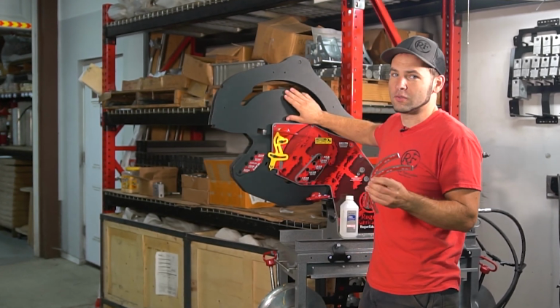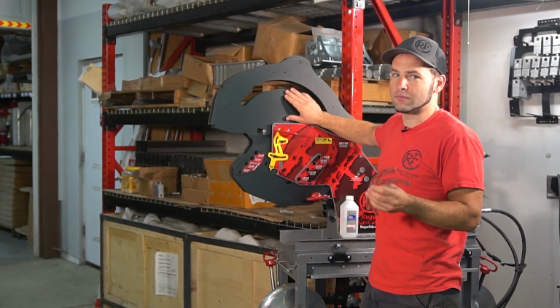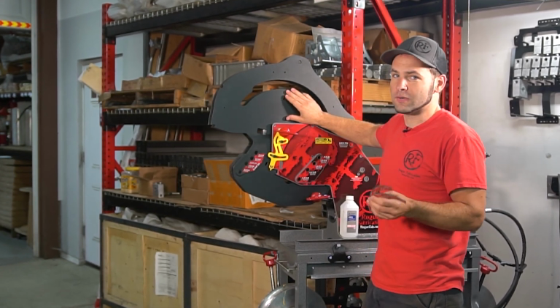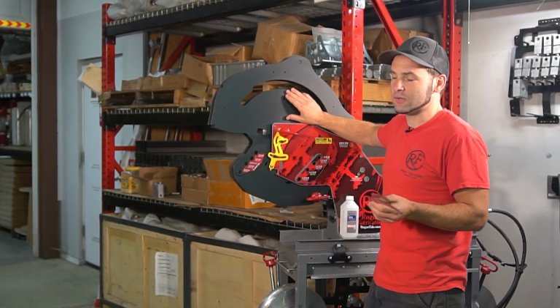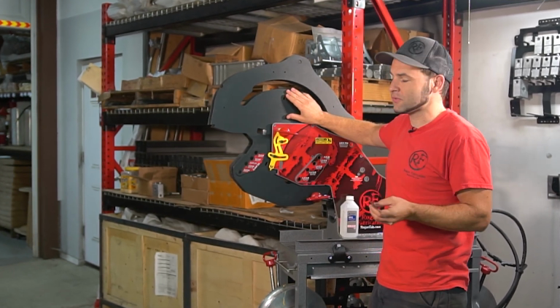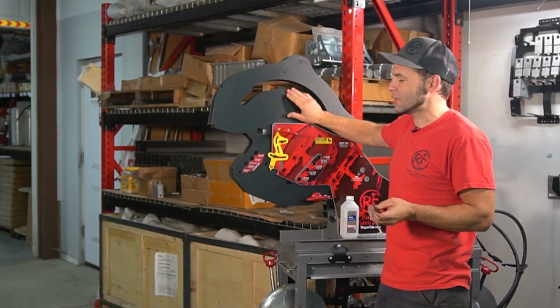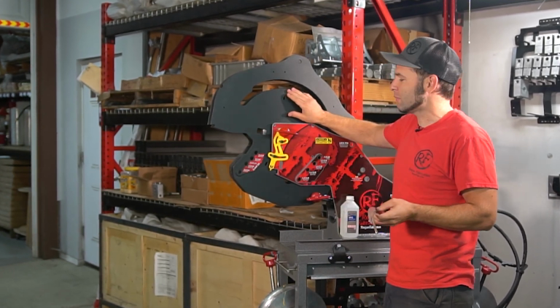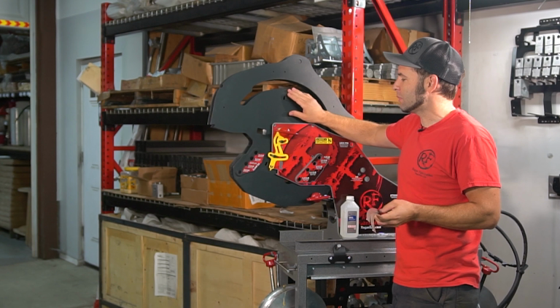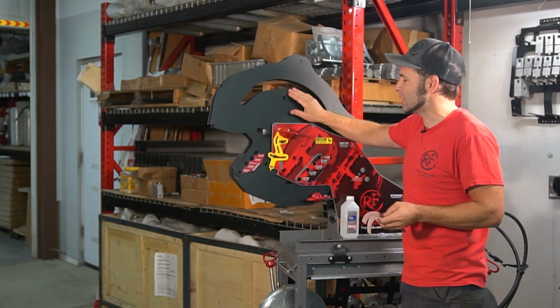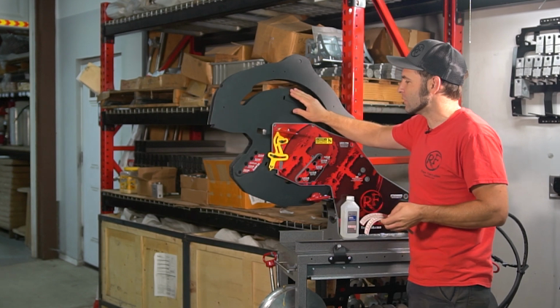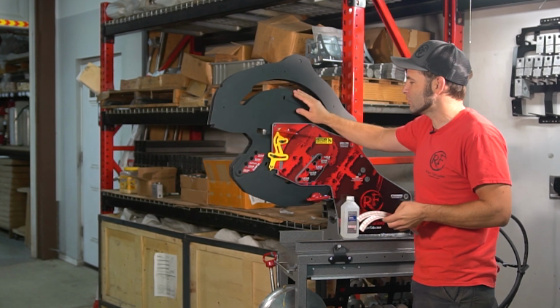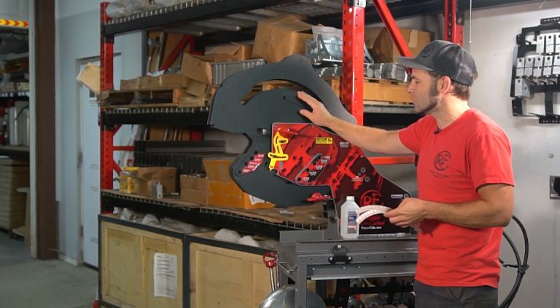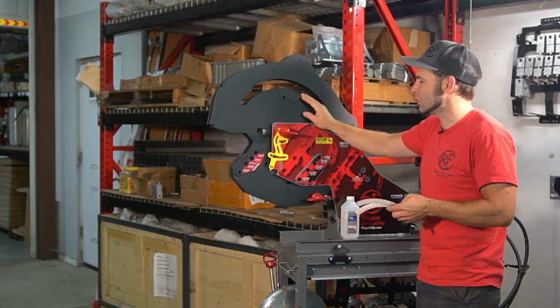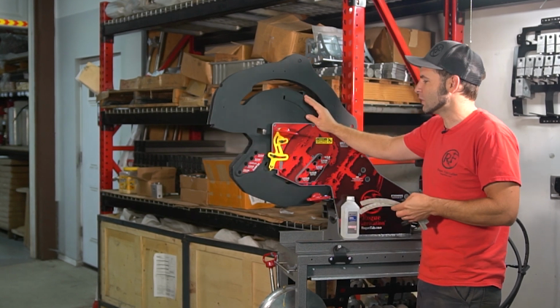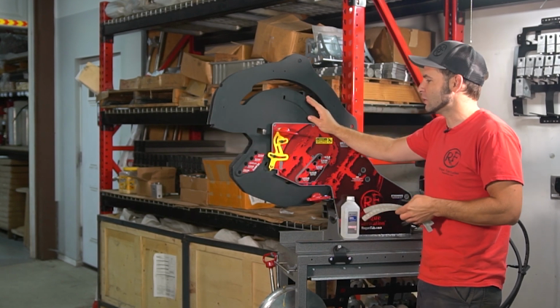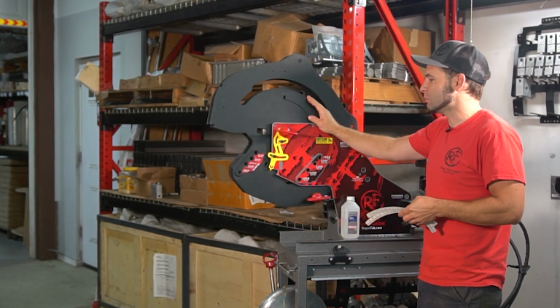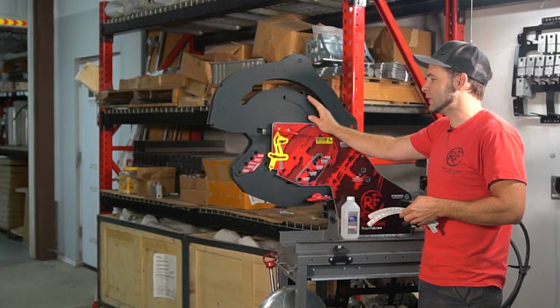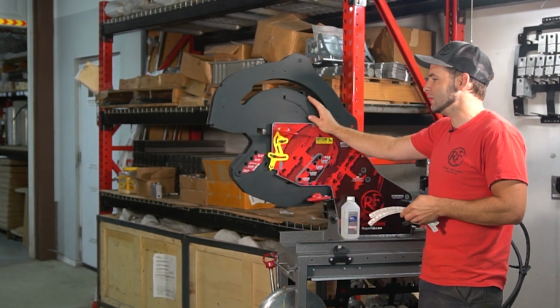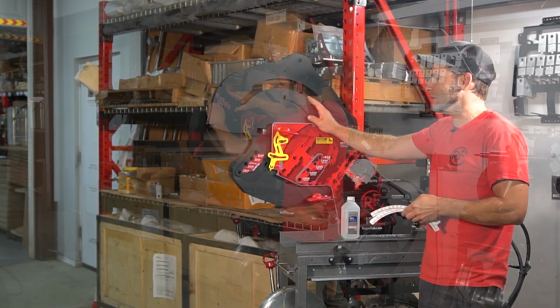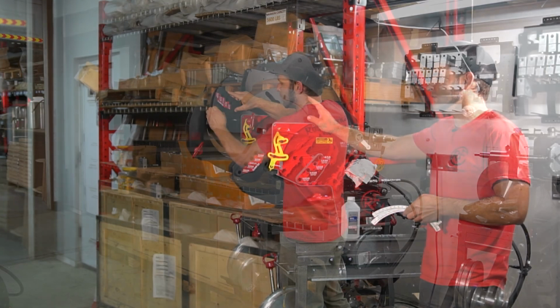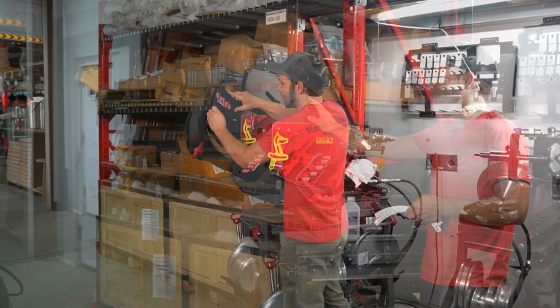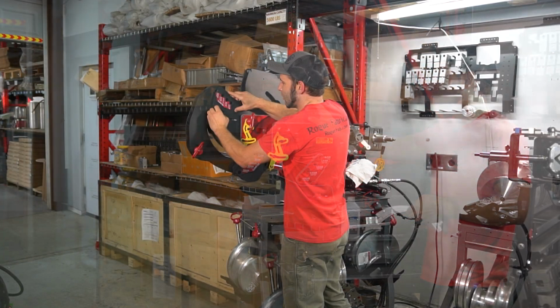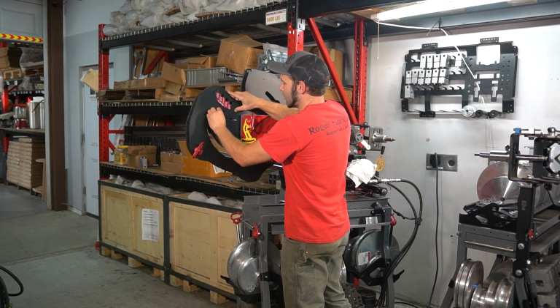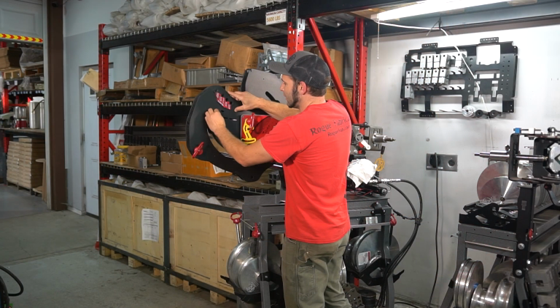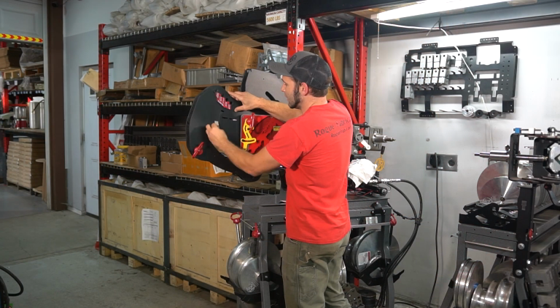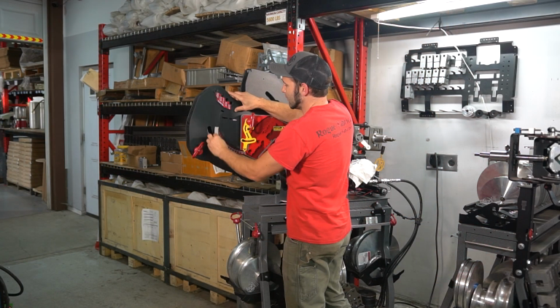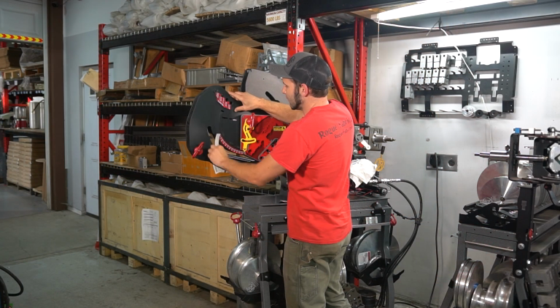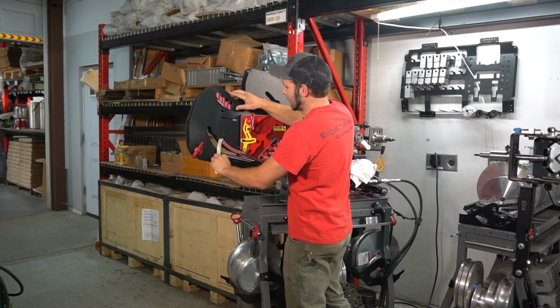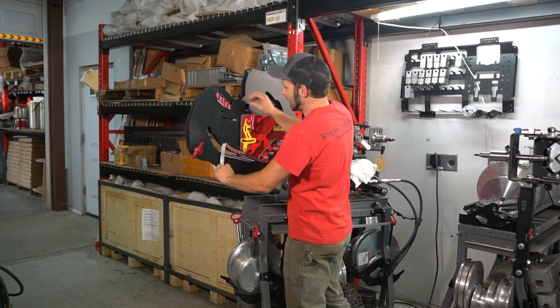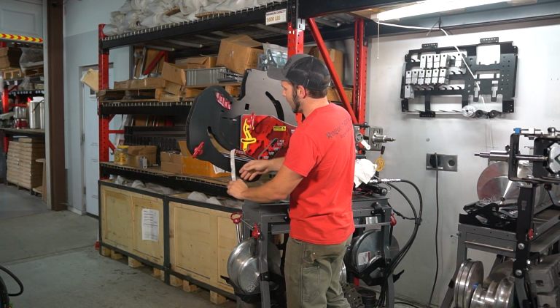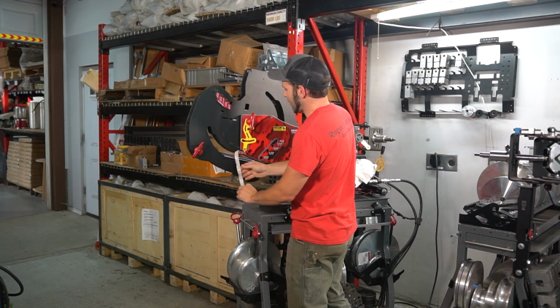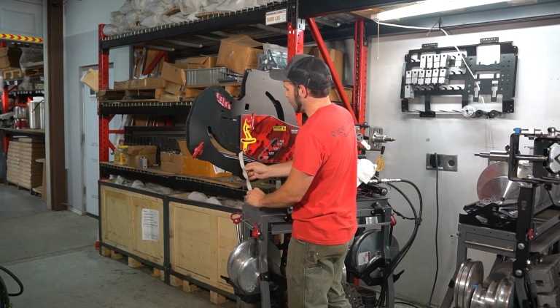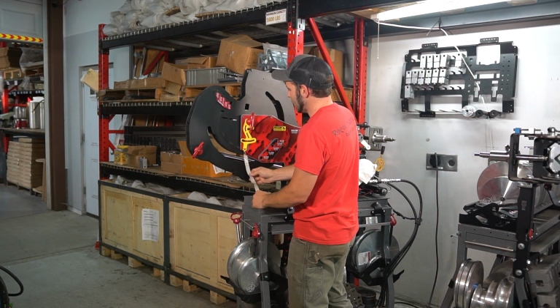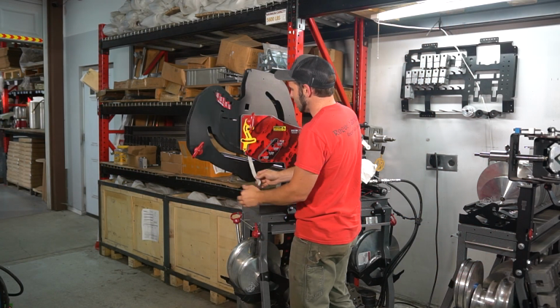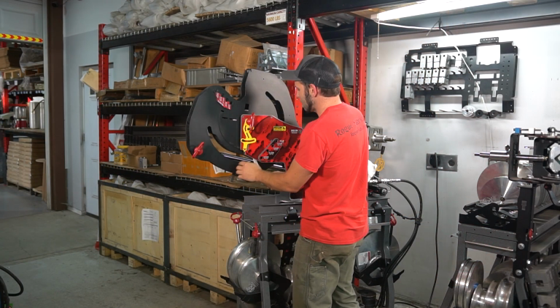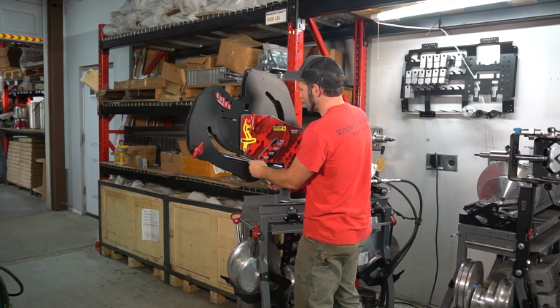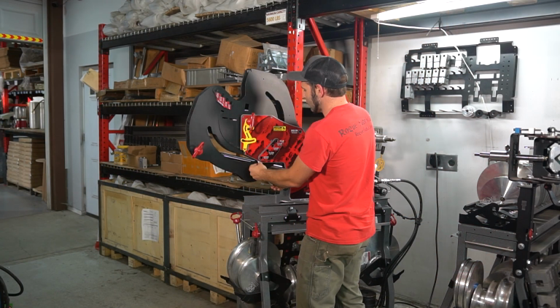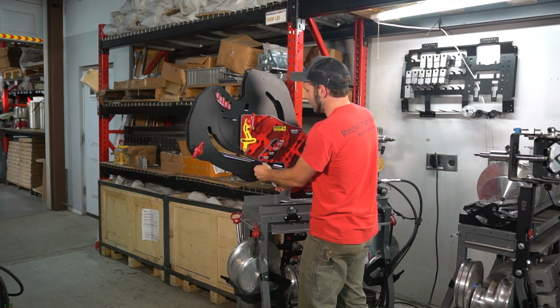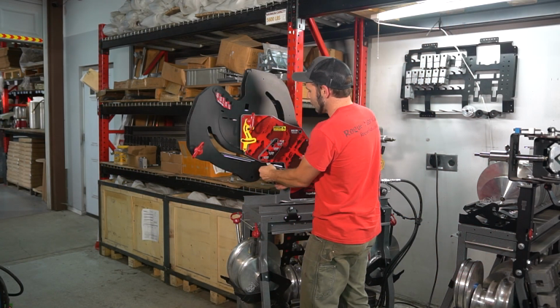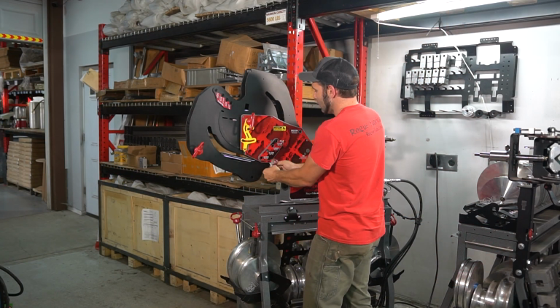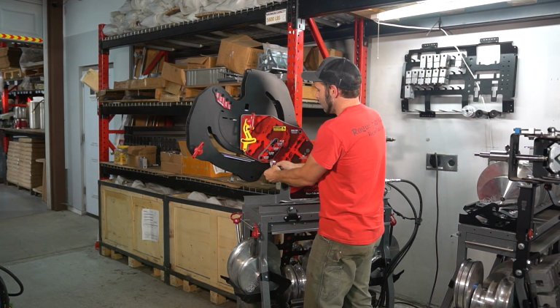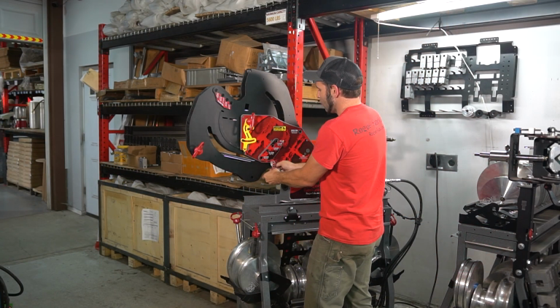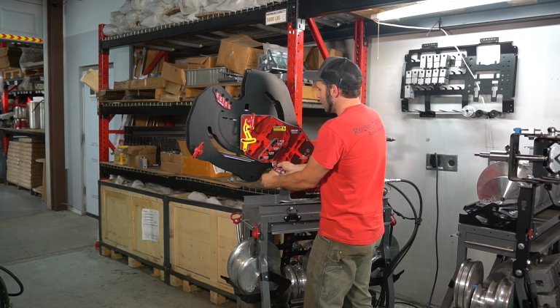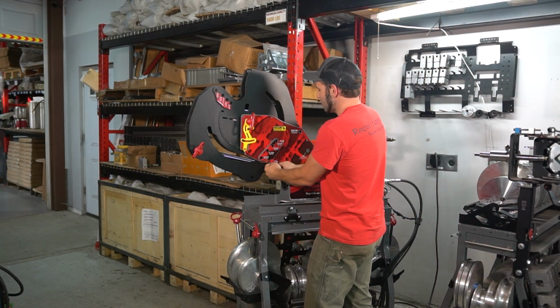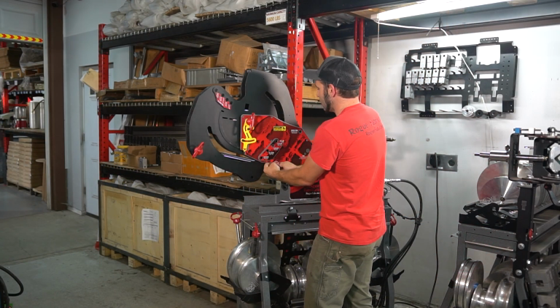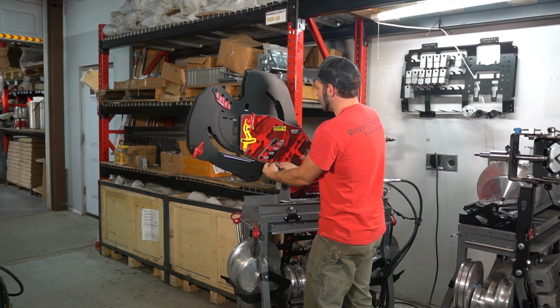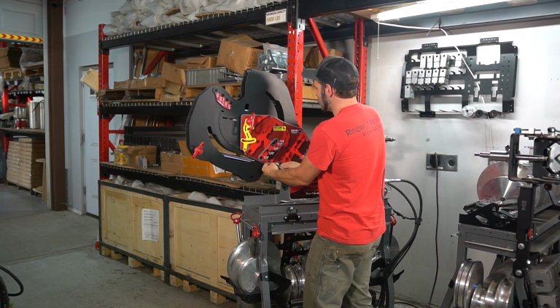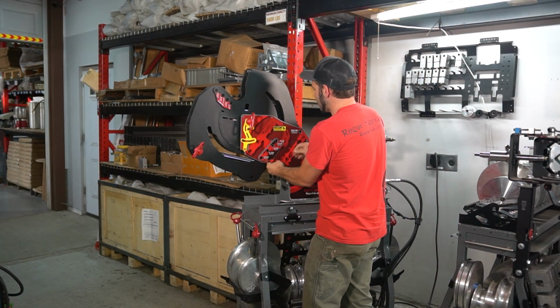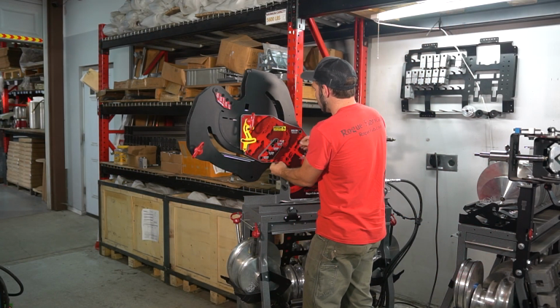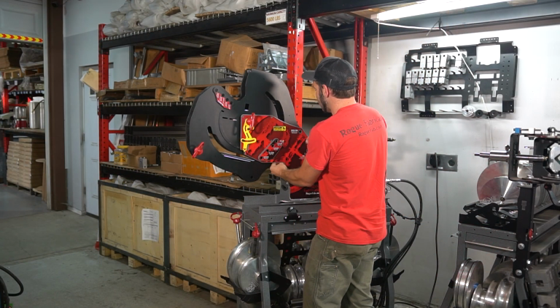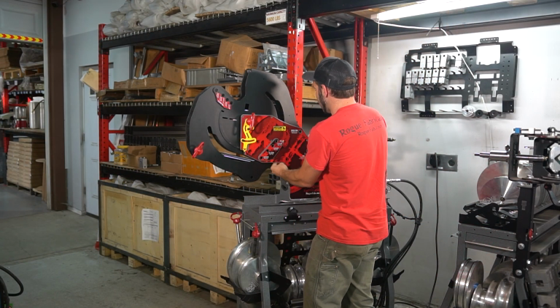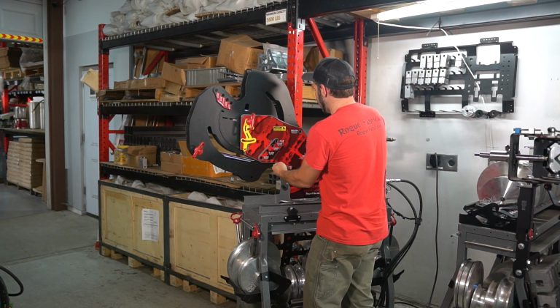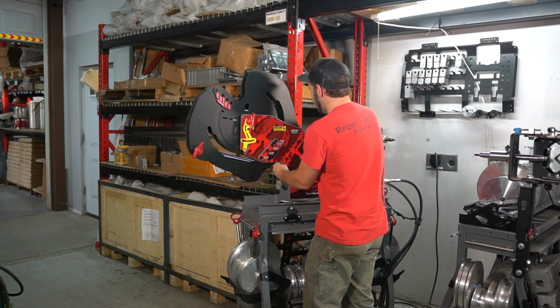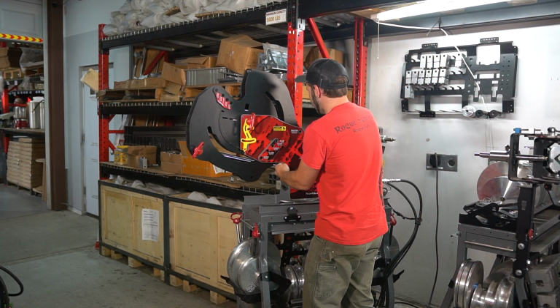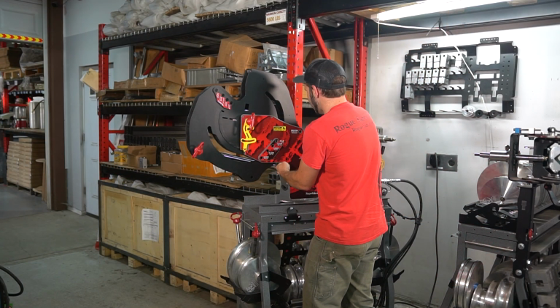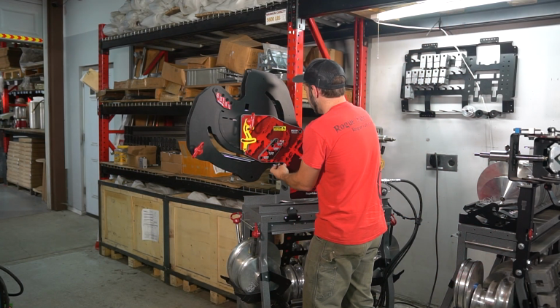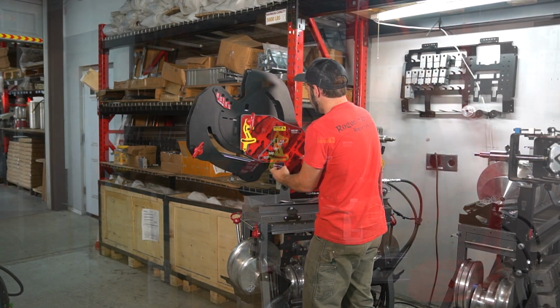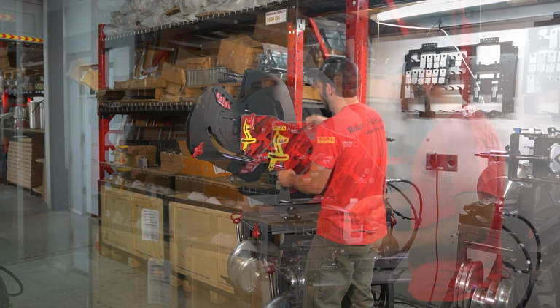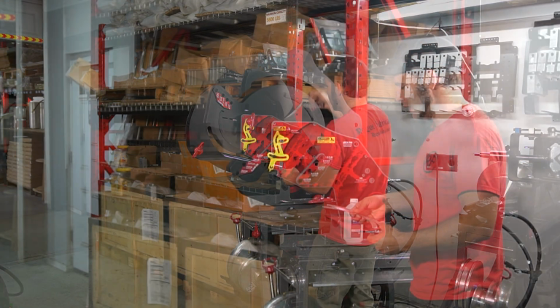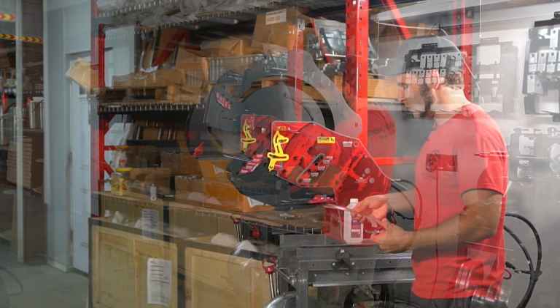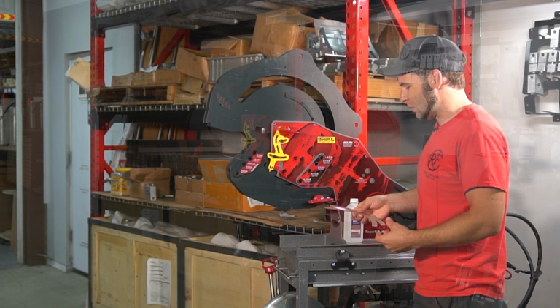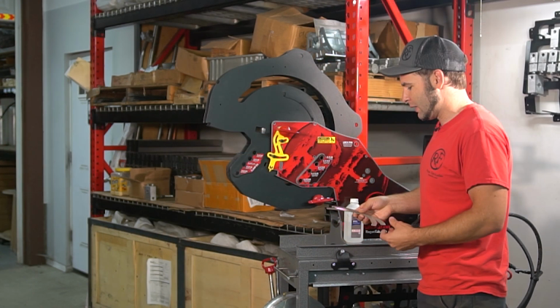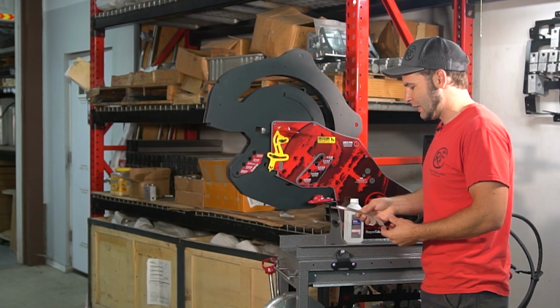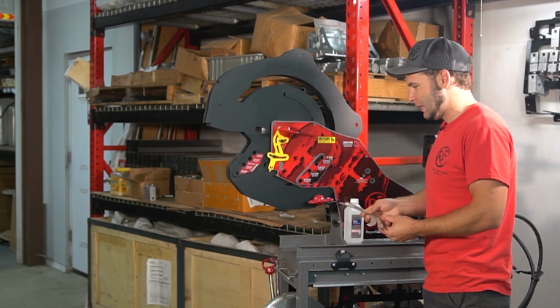The first step is you're going to peel off your original degree sticker. This one's a wrap — yours might be a white one.